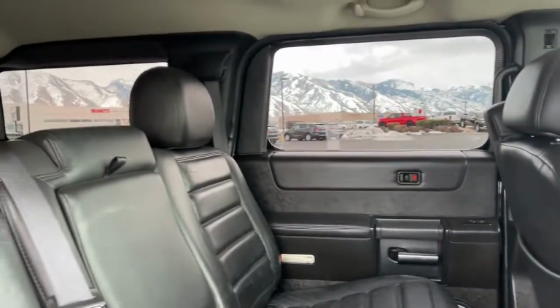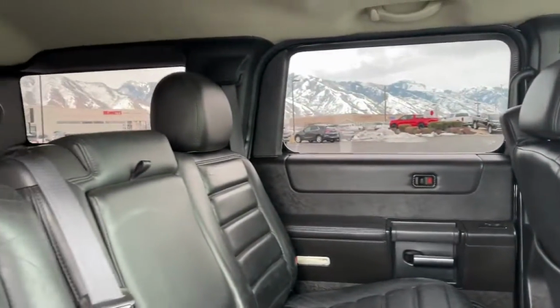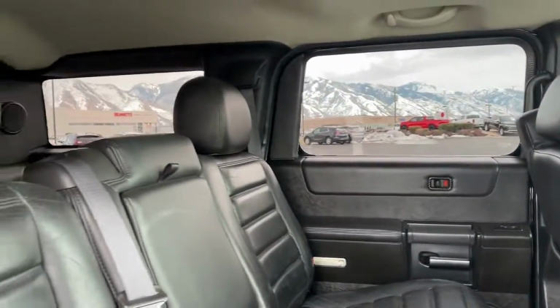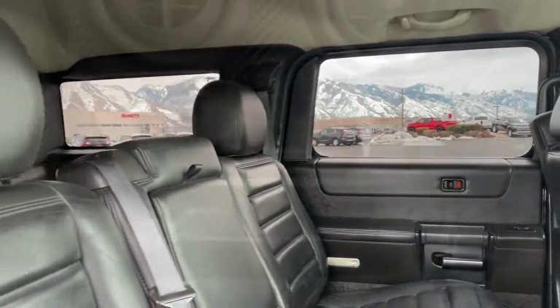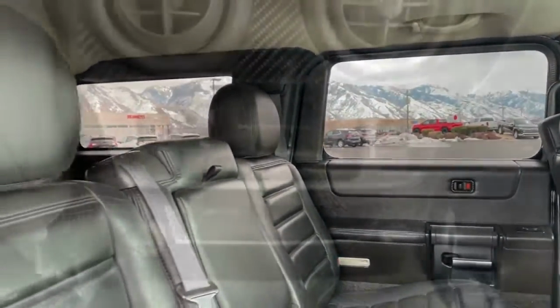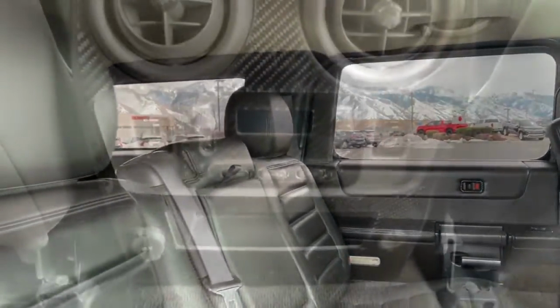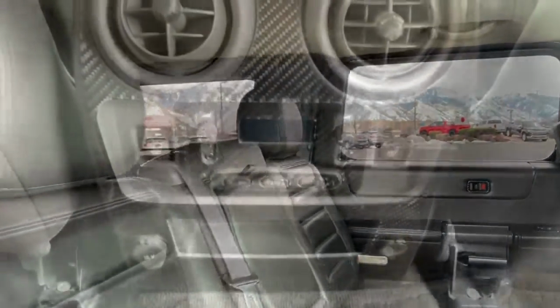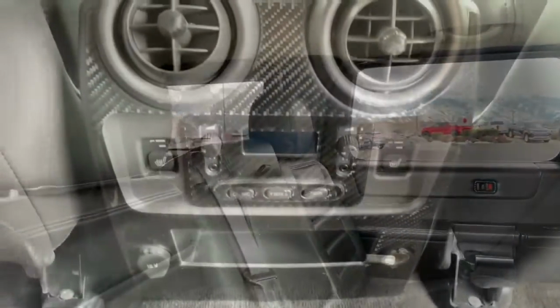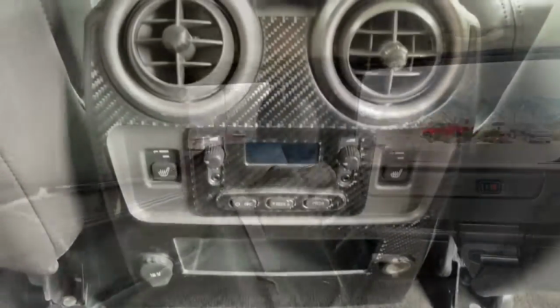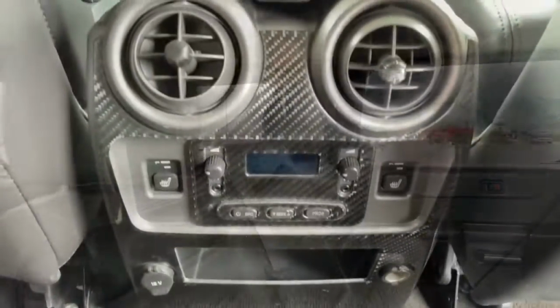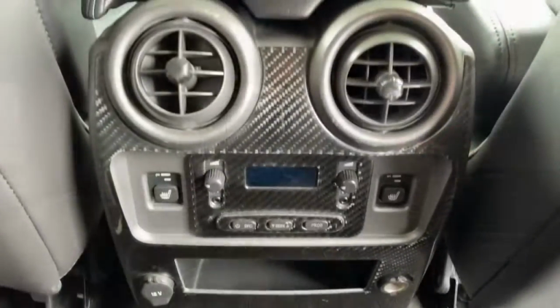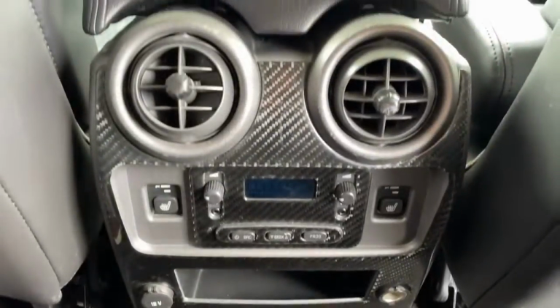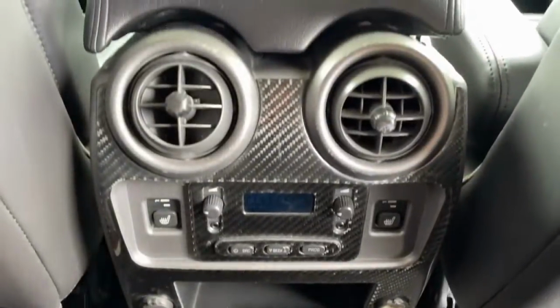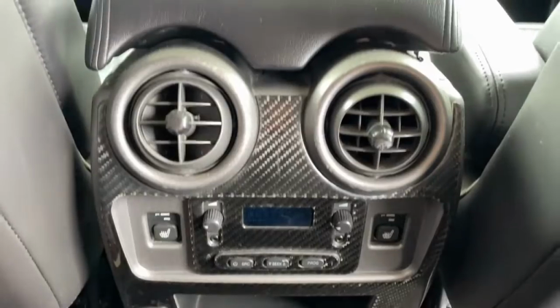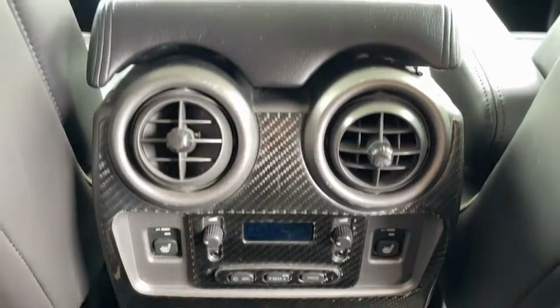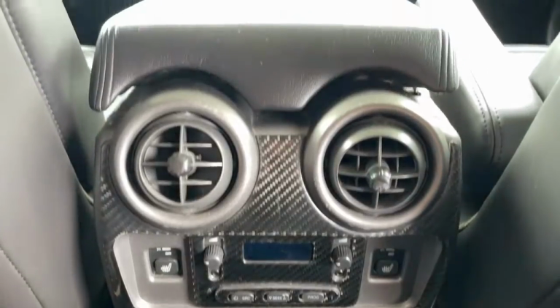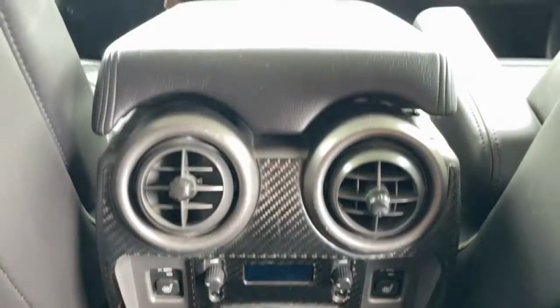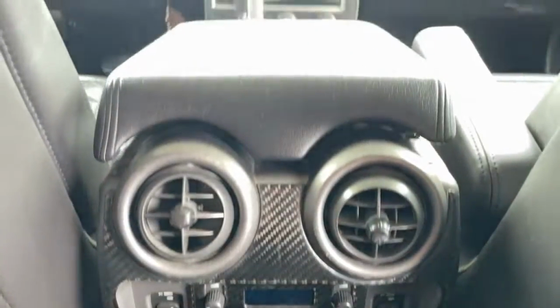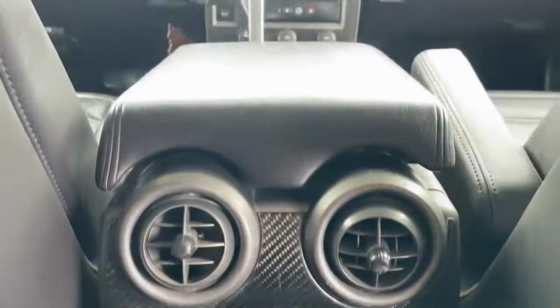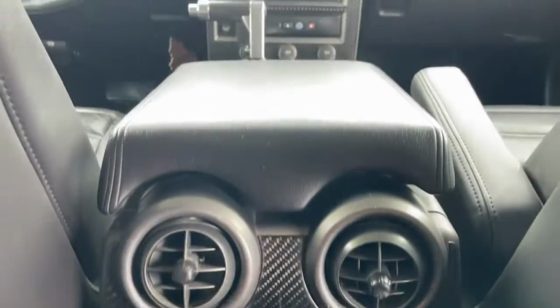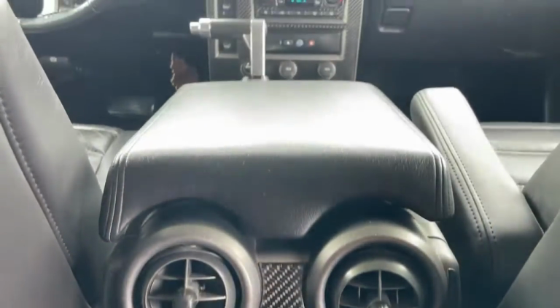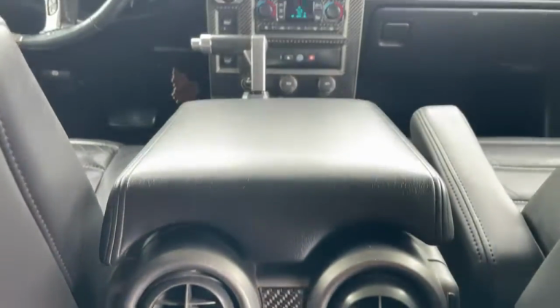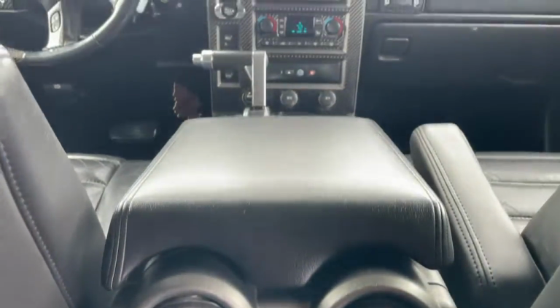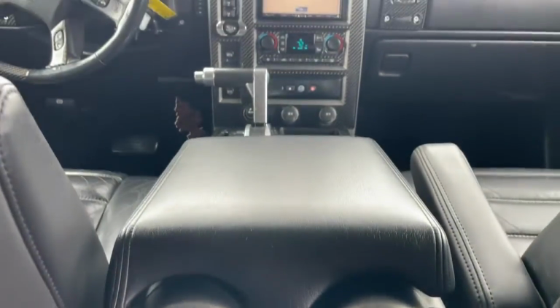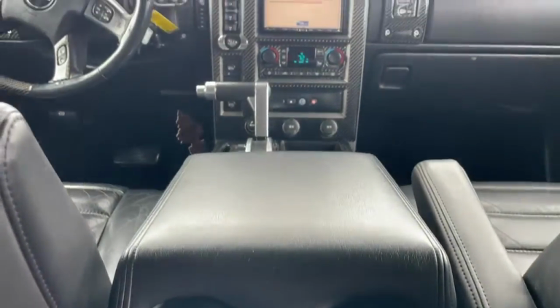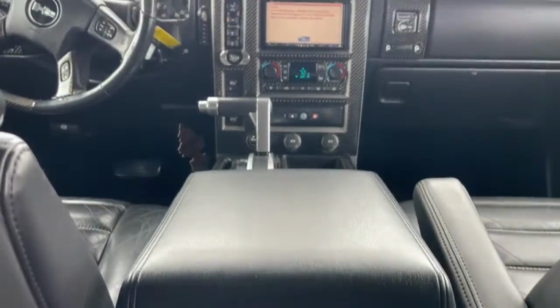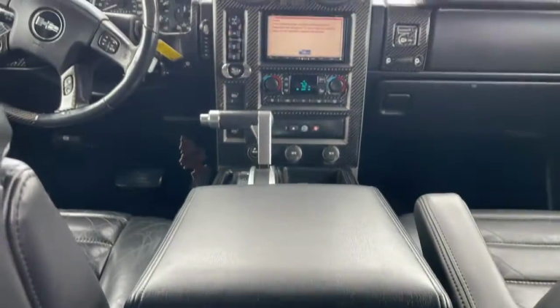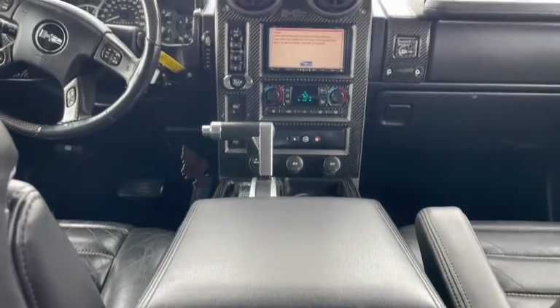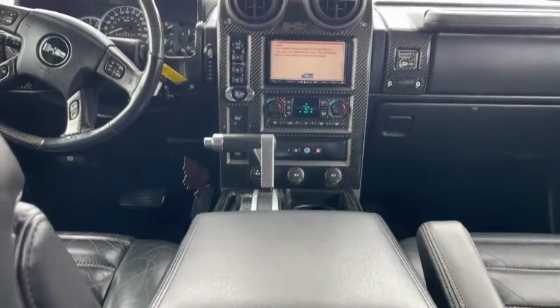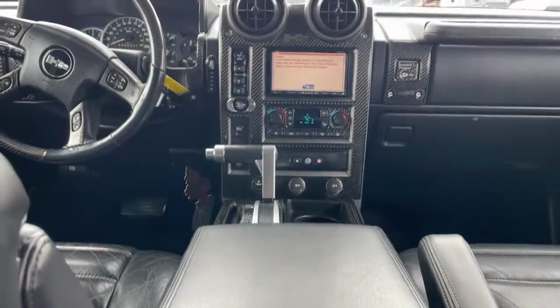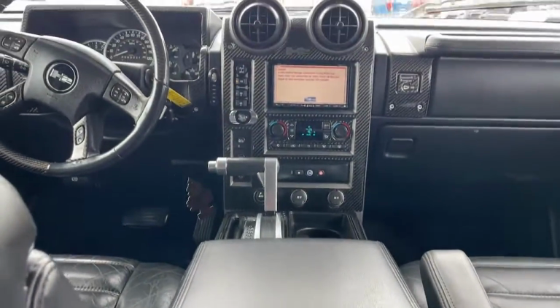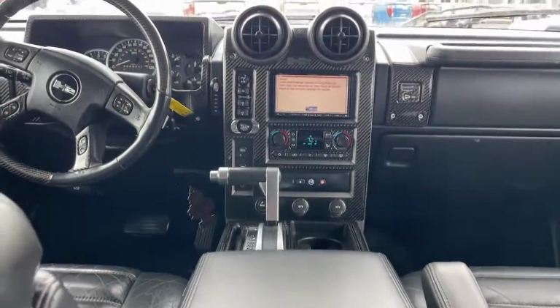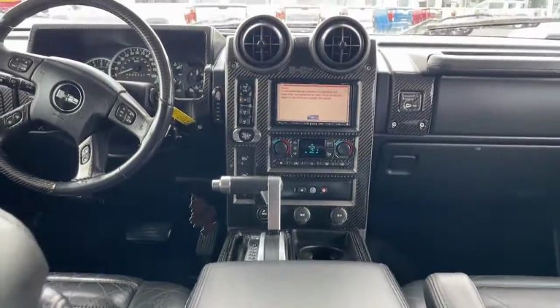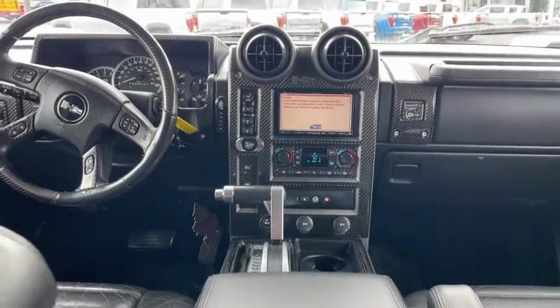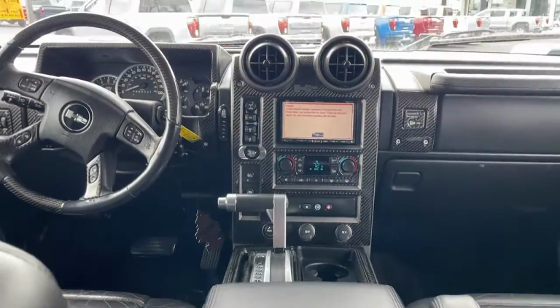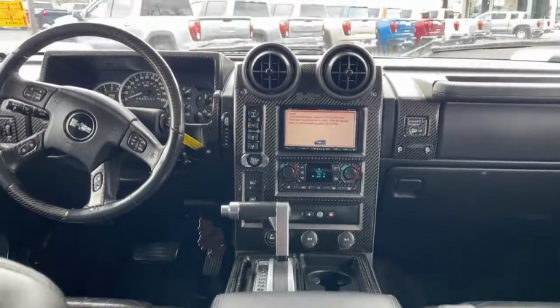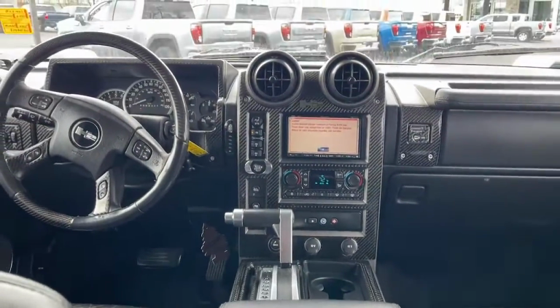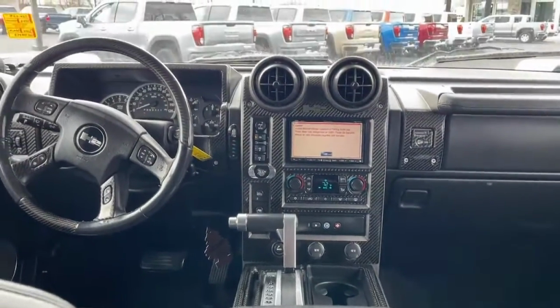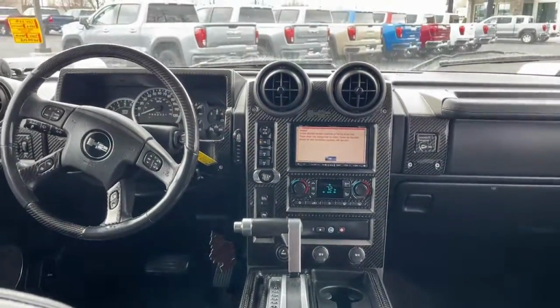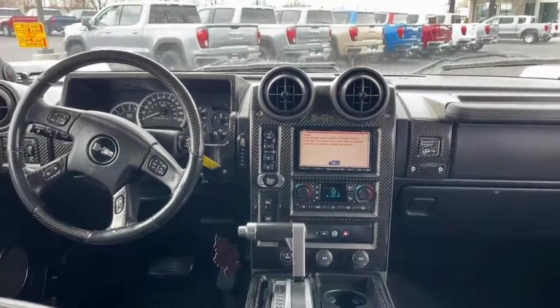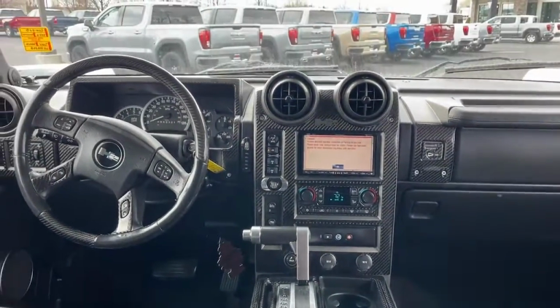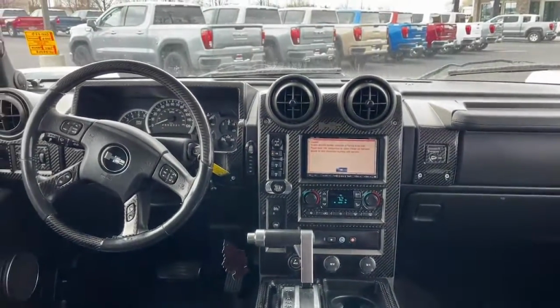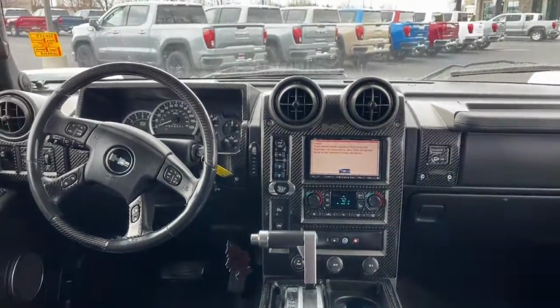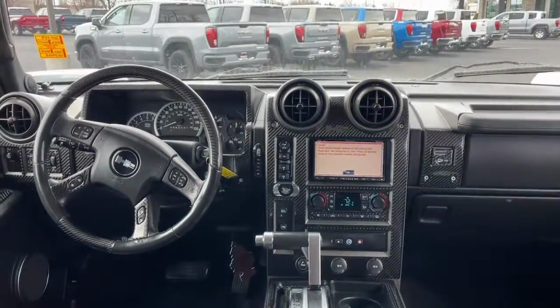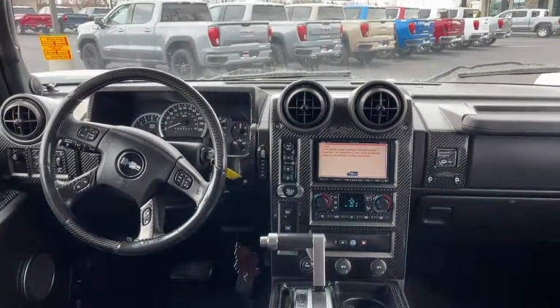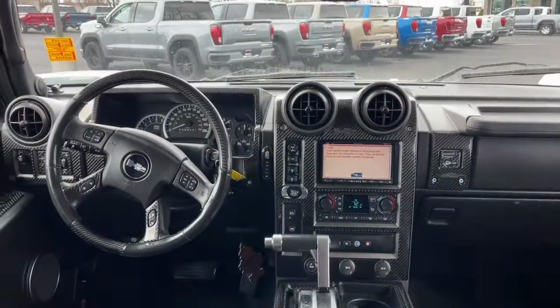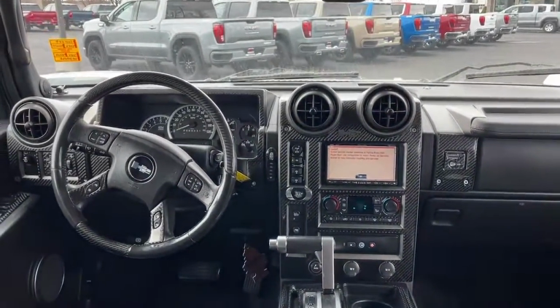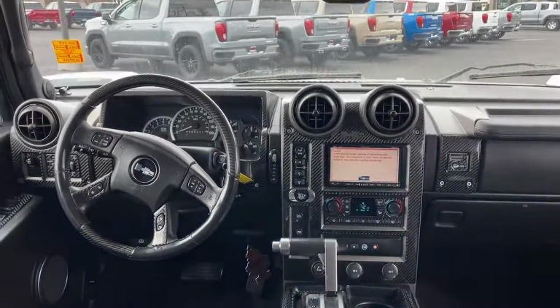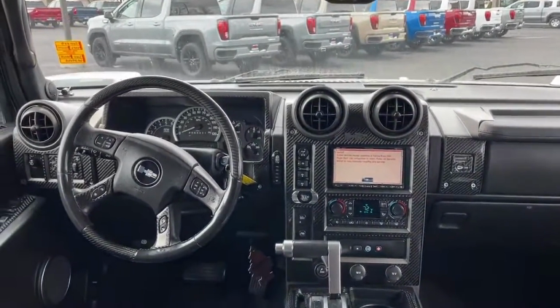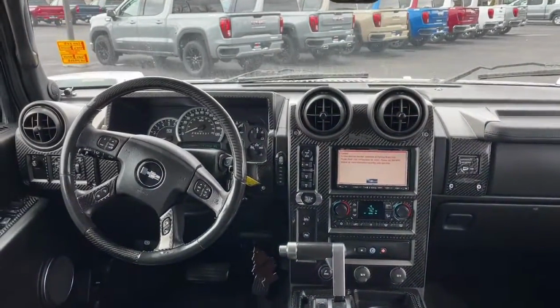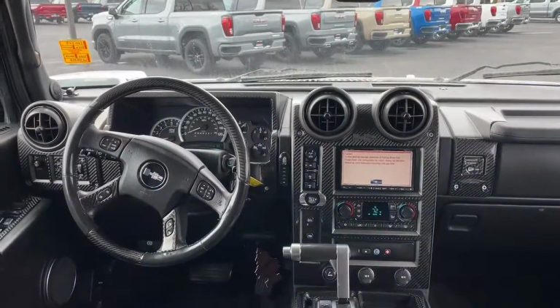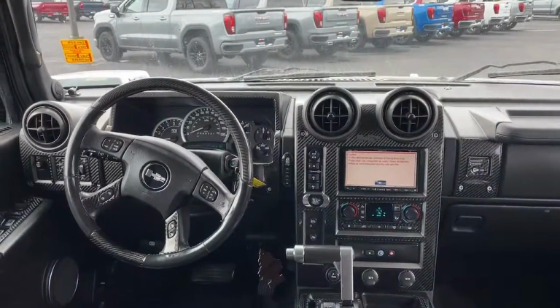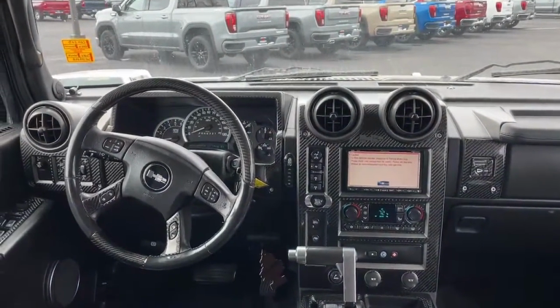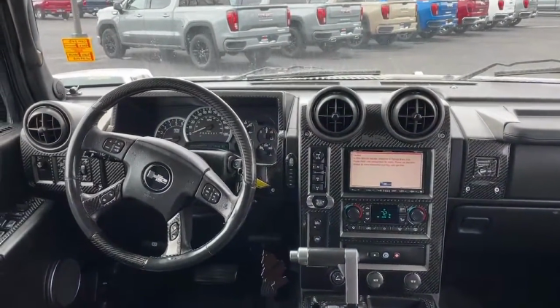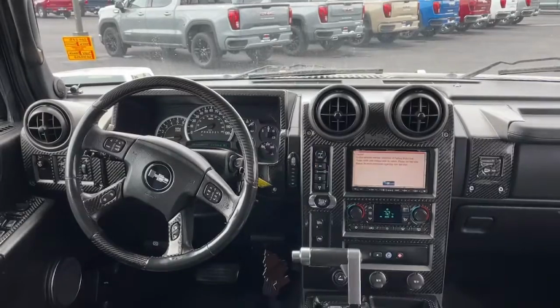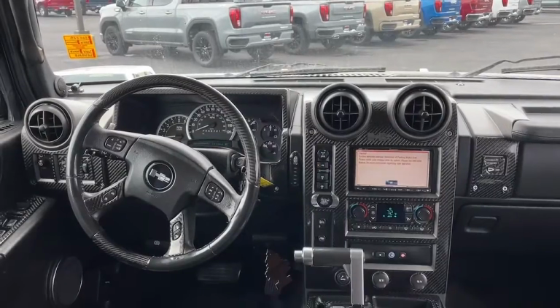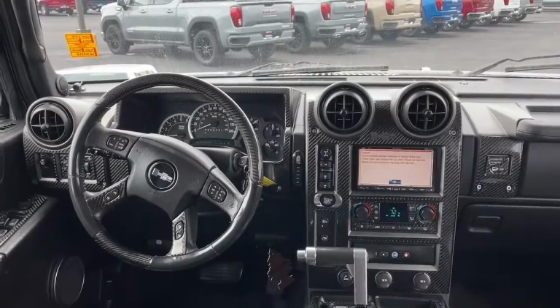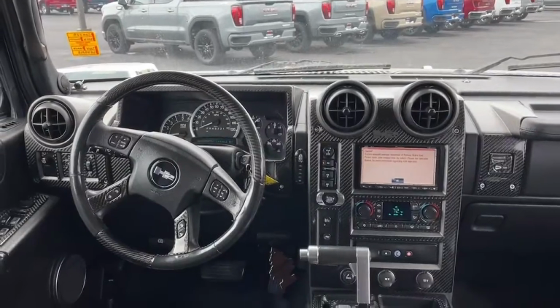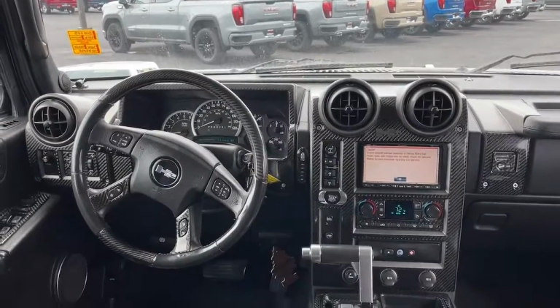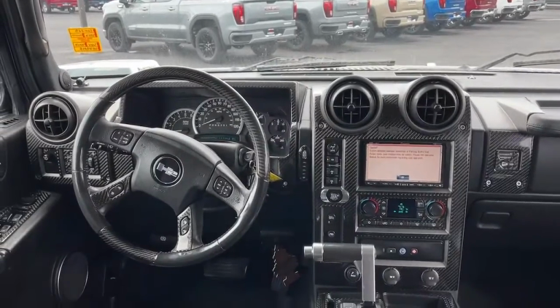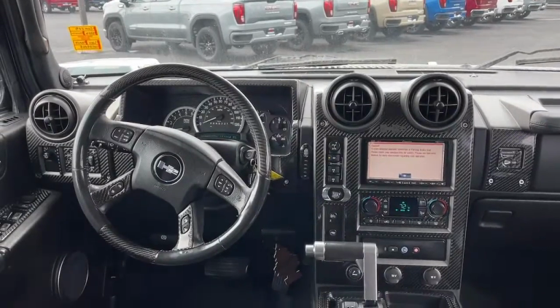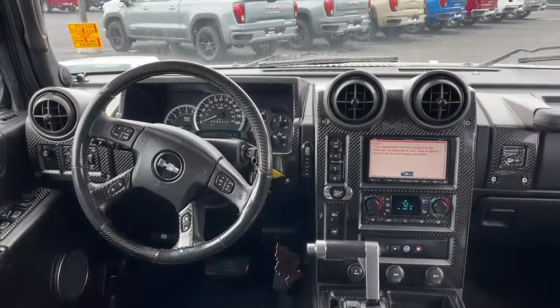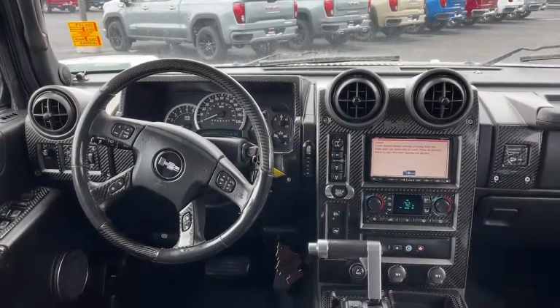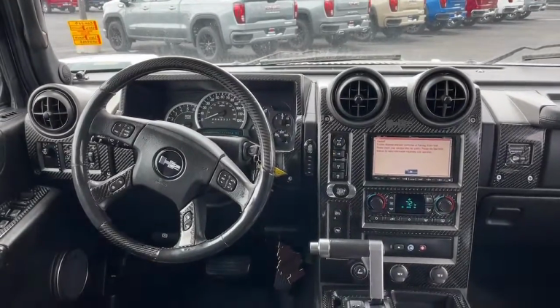Experience the strength and power of this attention-grabbing H2. Come in for a test drive. Our team will make it the best part of your day.